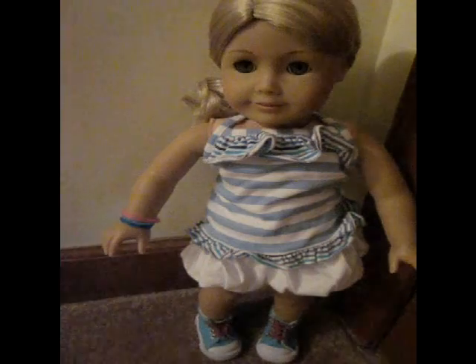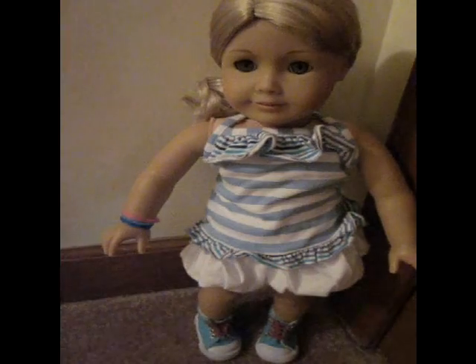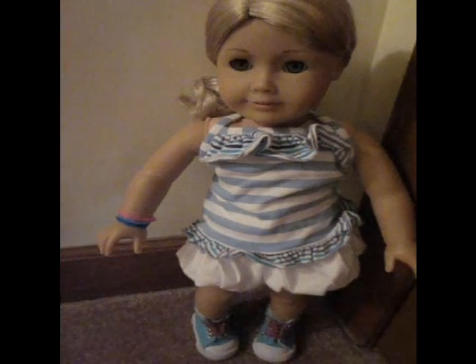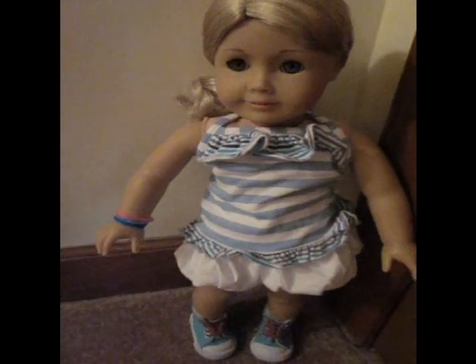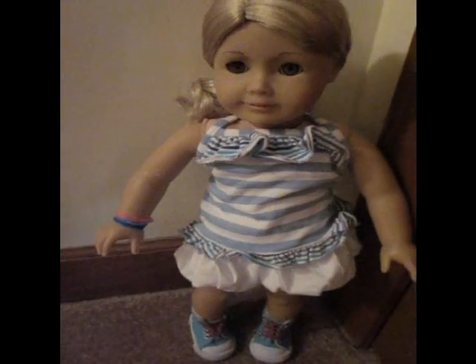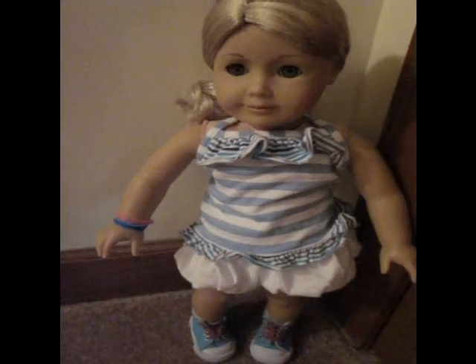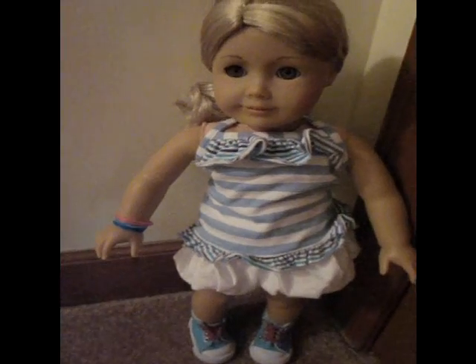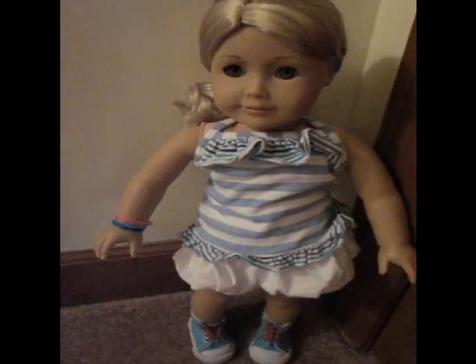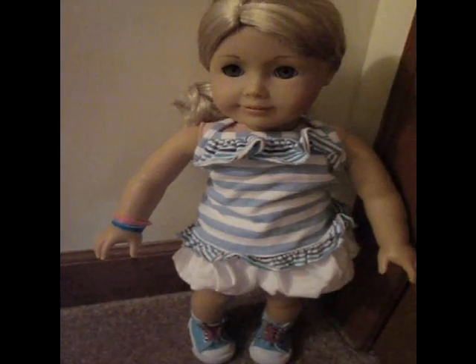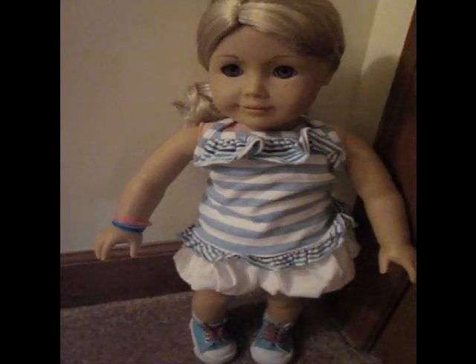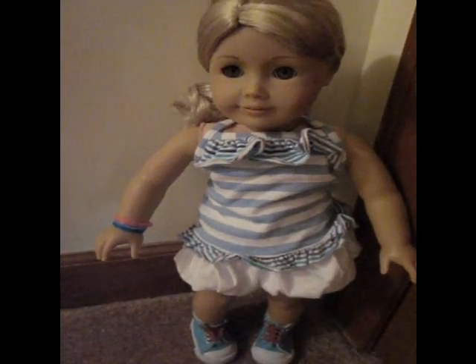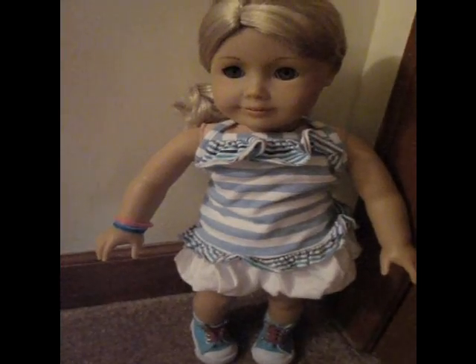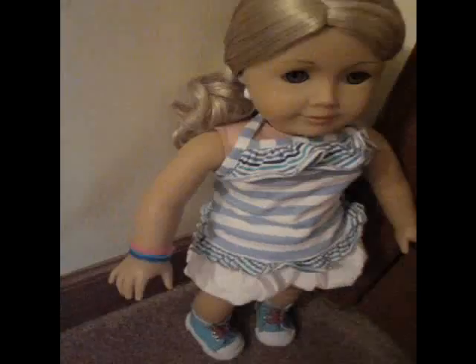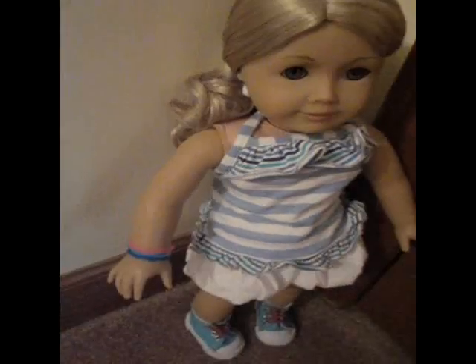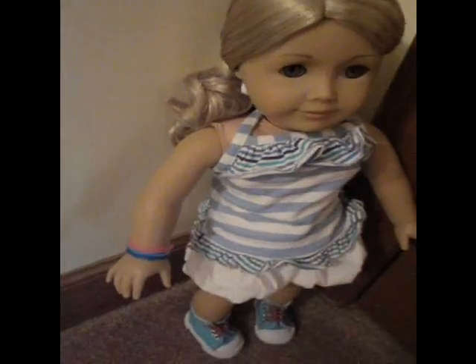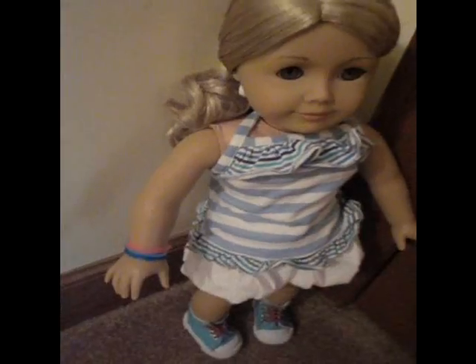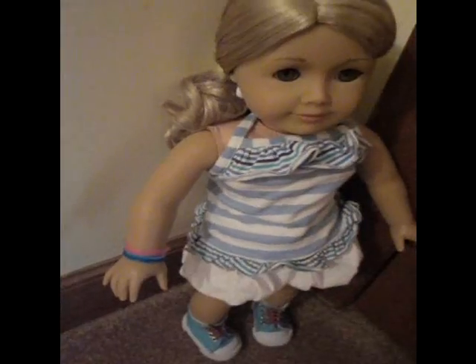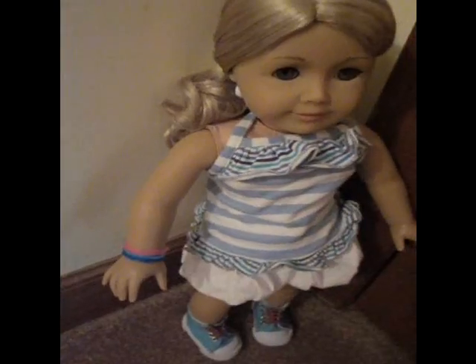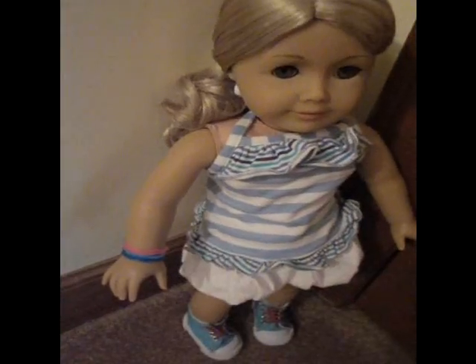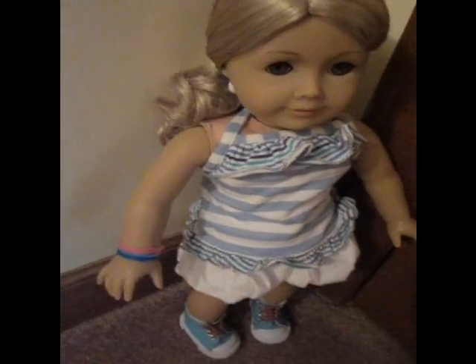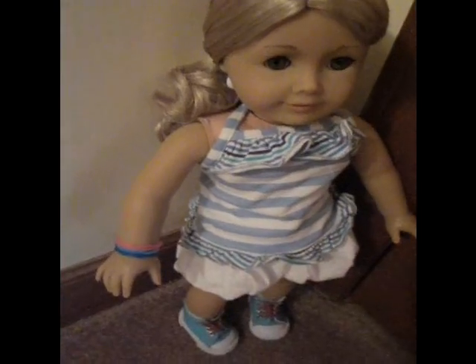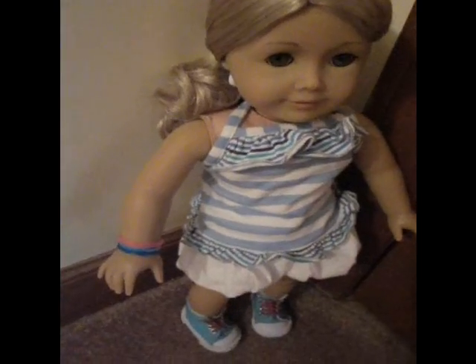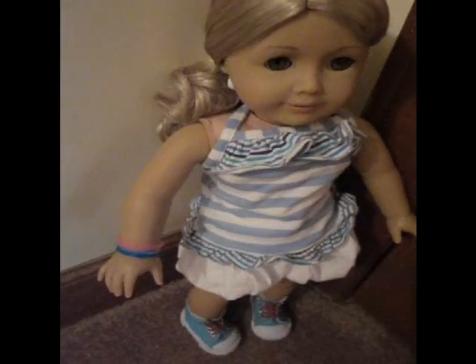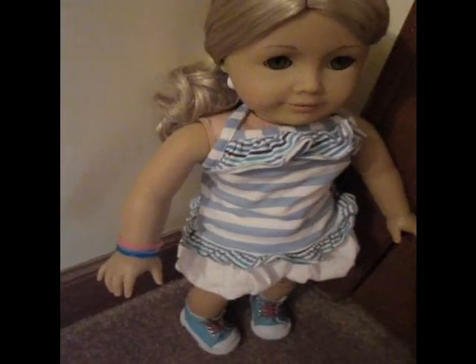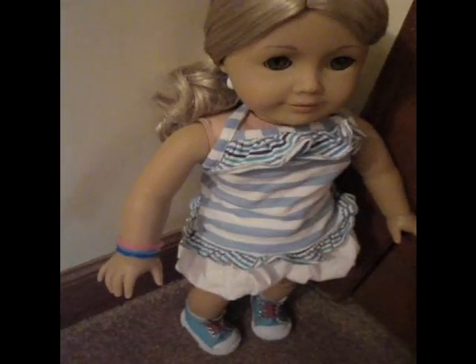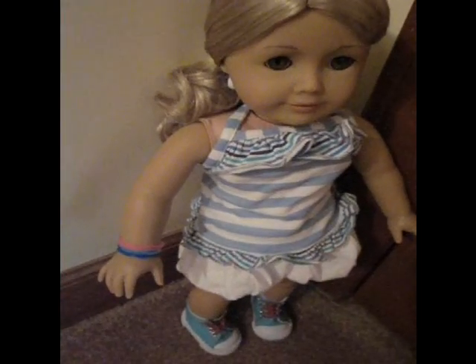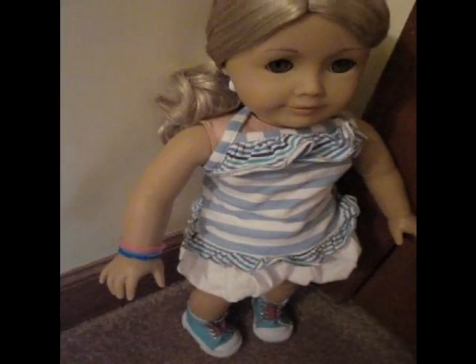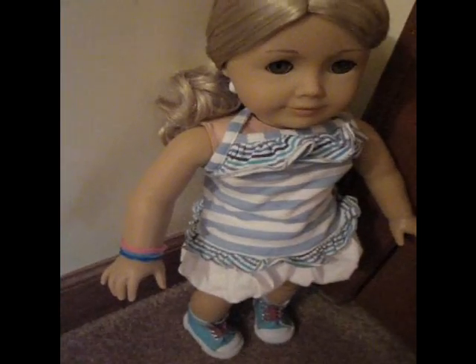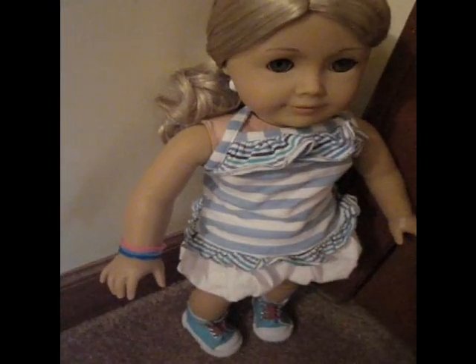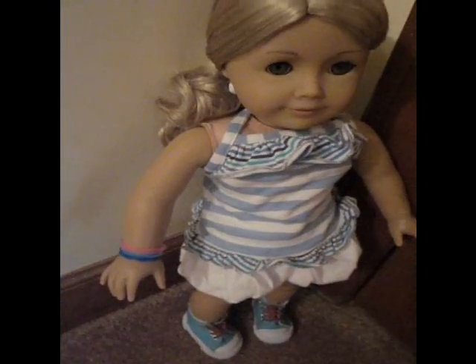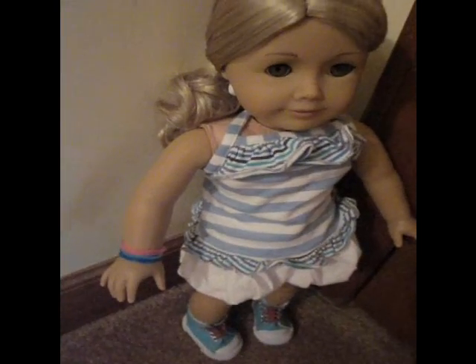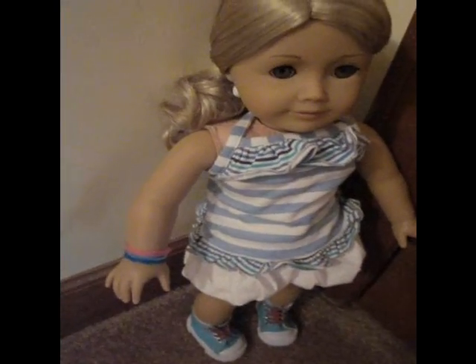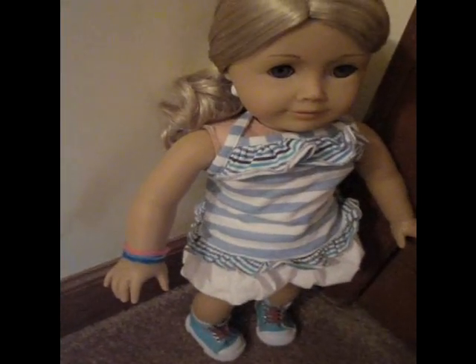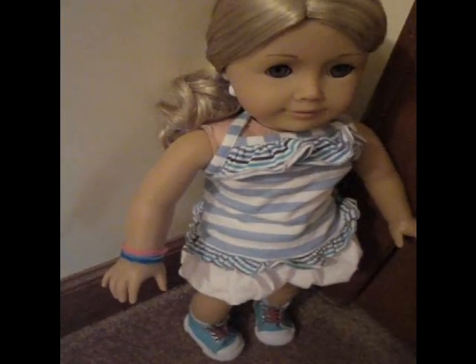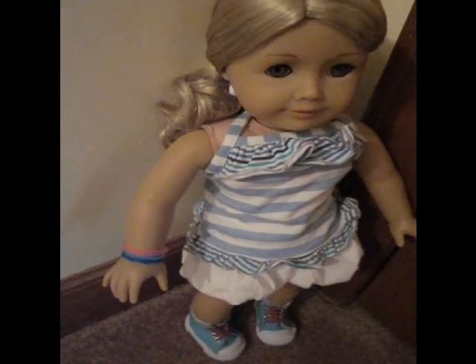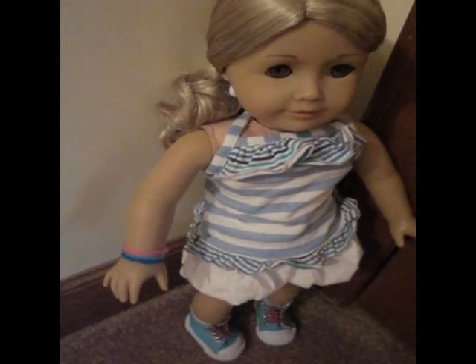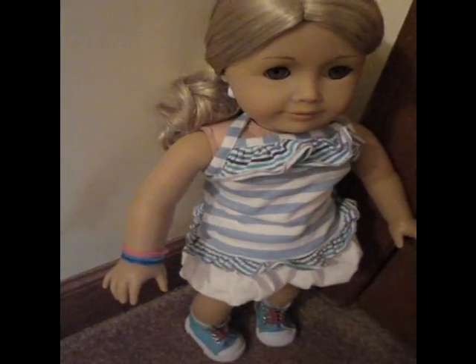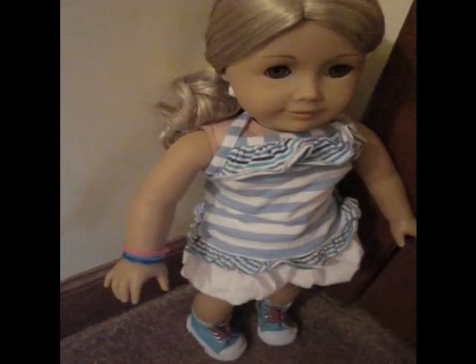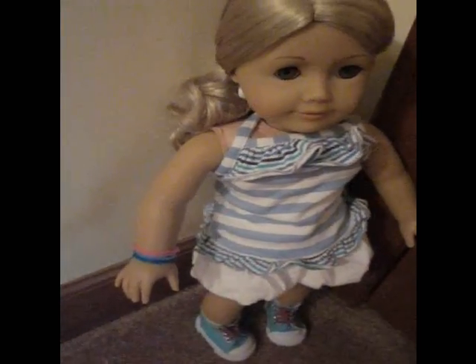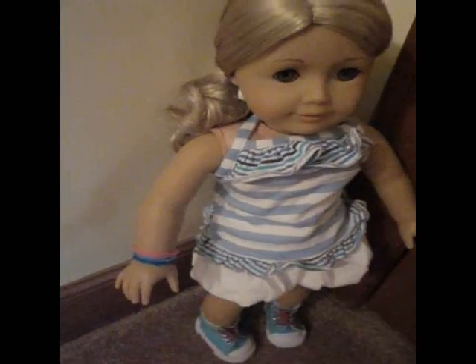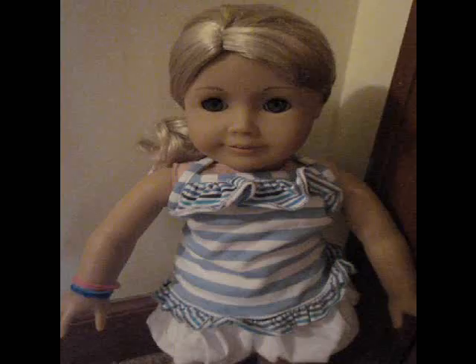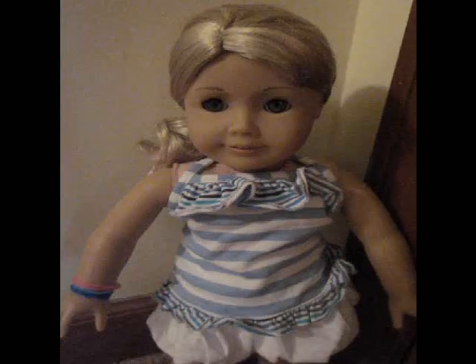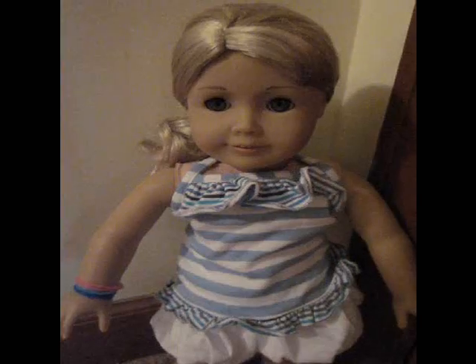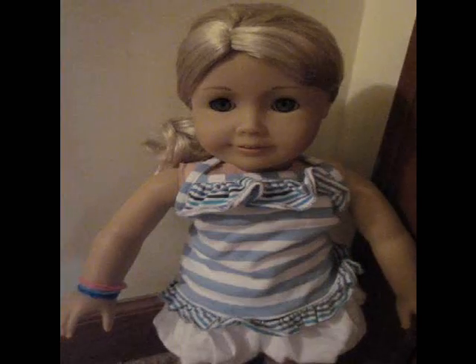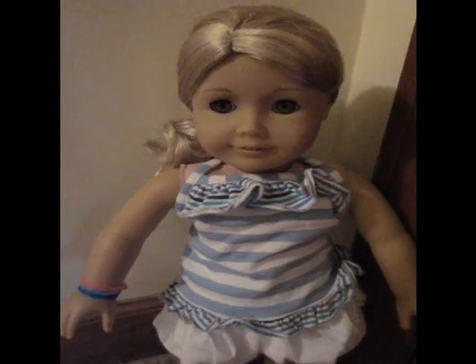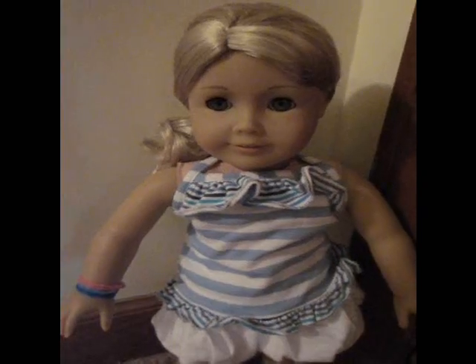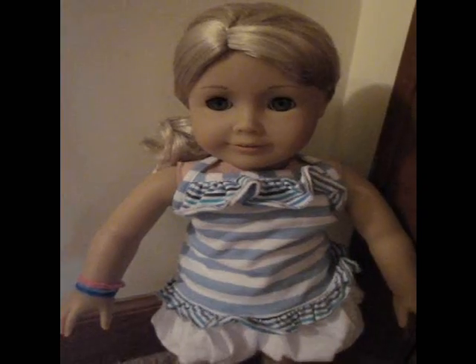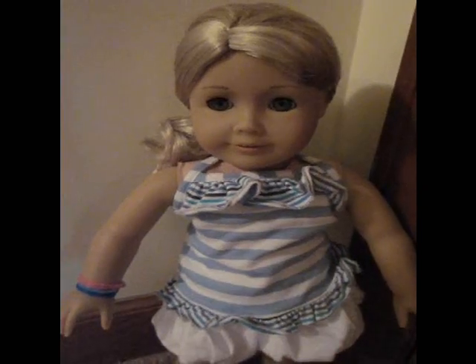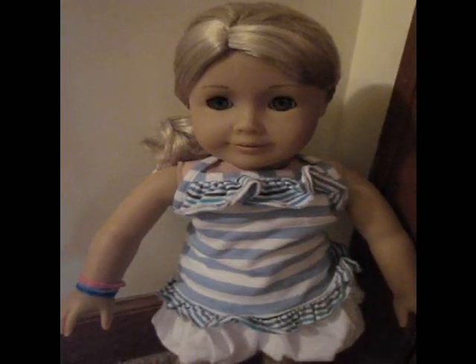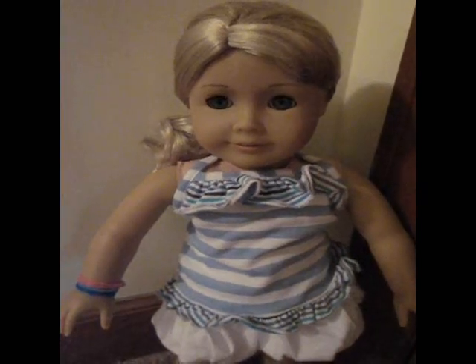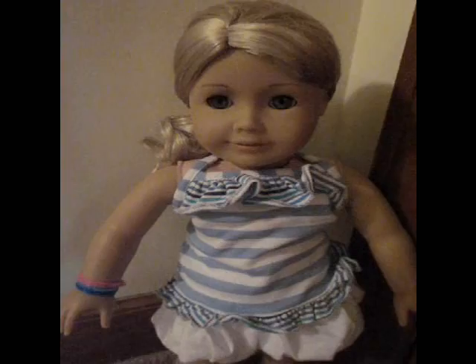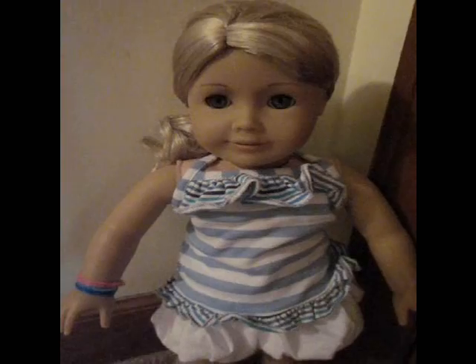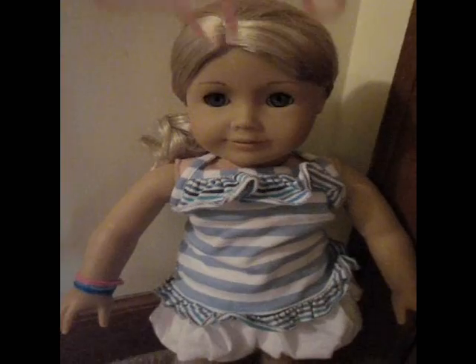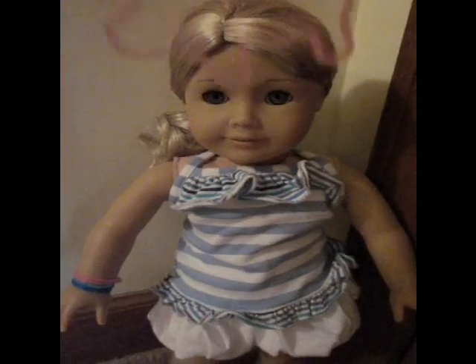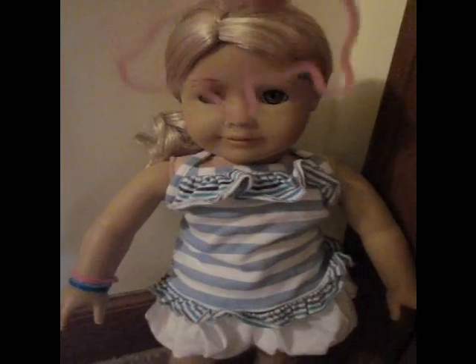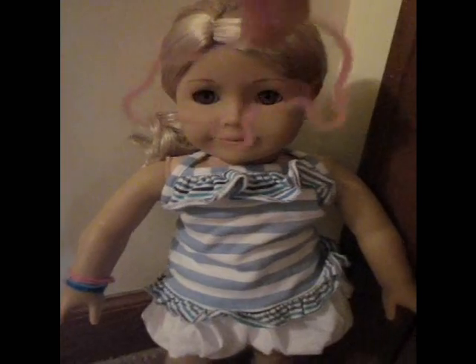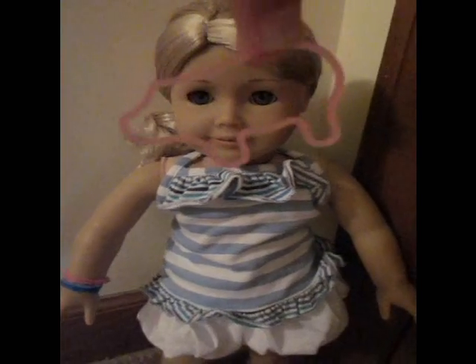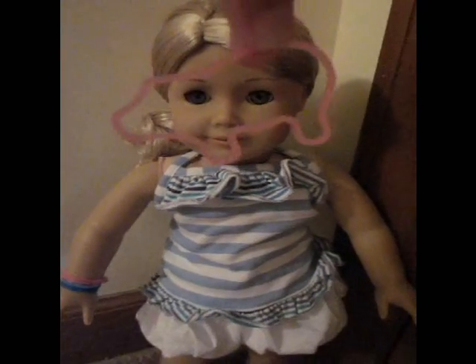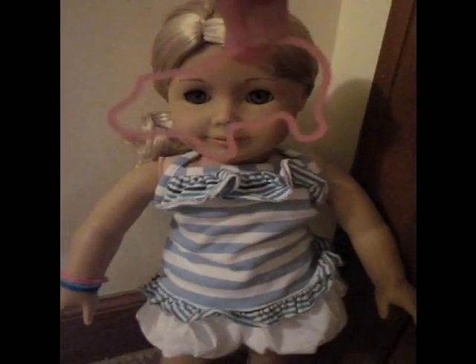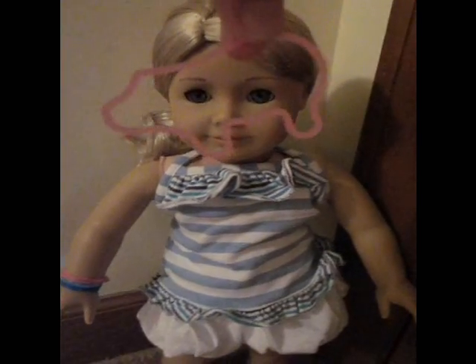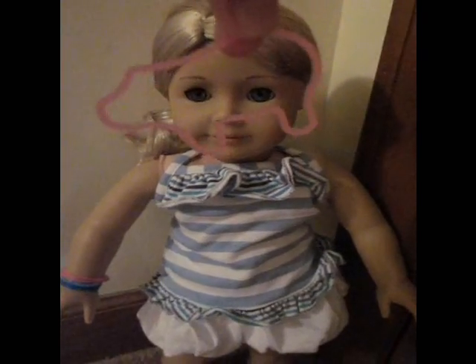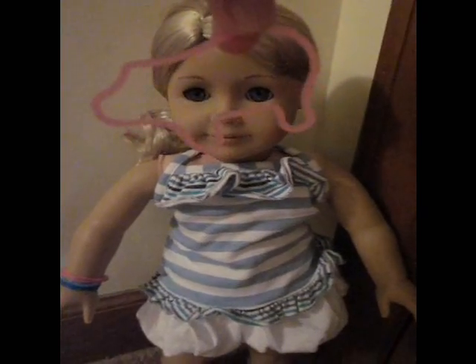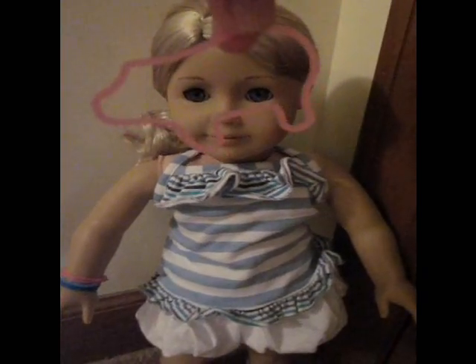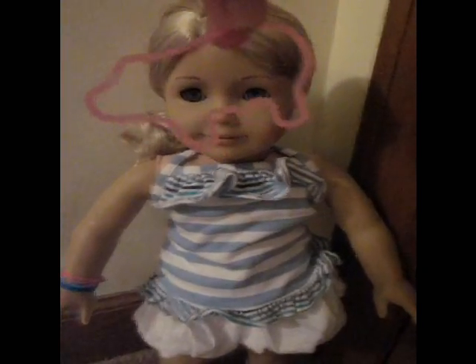Hey everyone, it's me Lani, and today I'm going to be showing you how to make silly bands for your doll. So all you're going to need for this is a silly band.